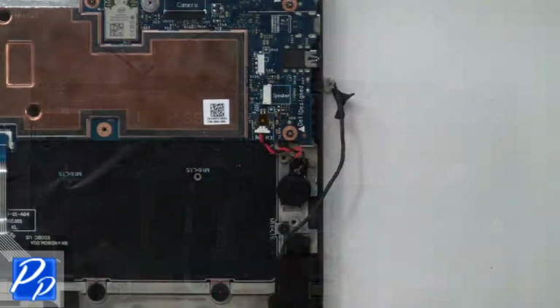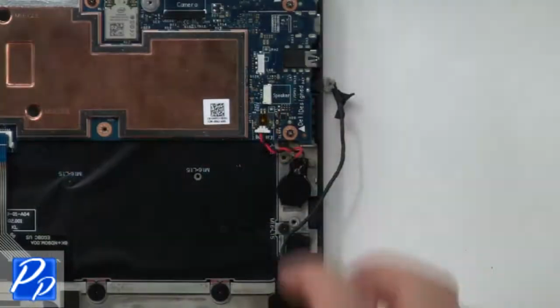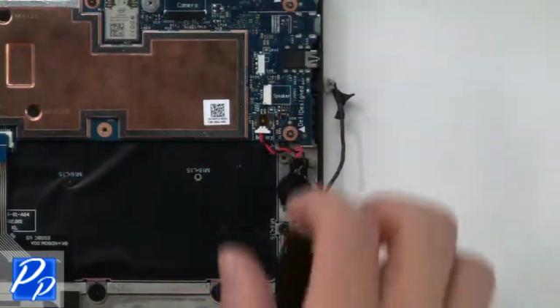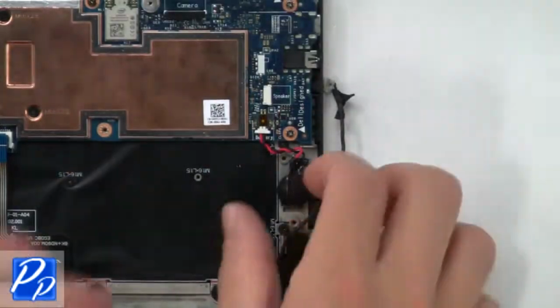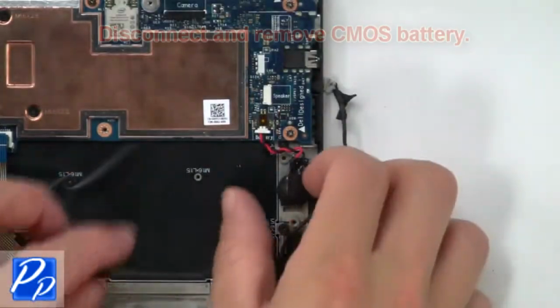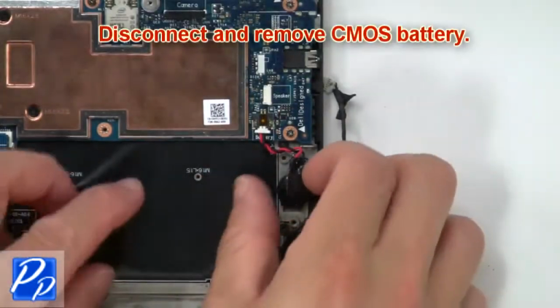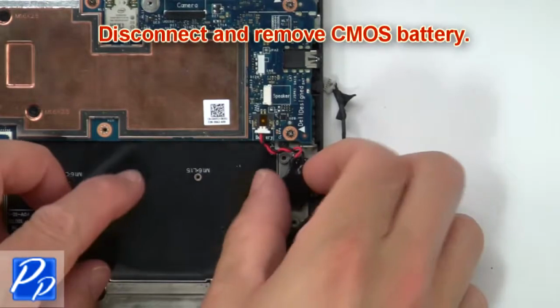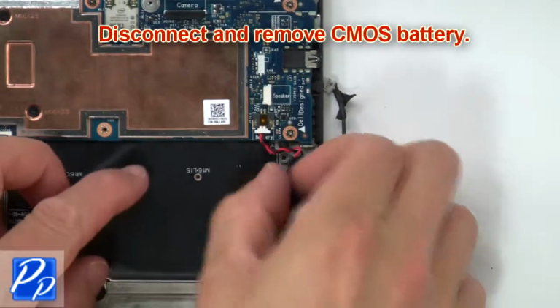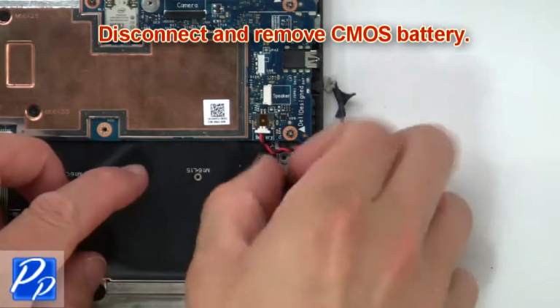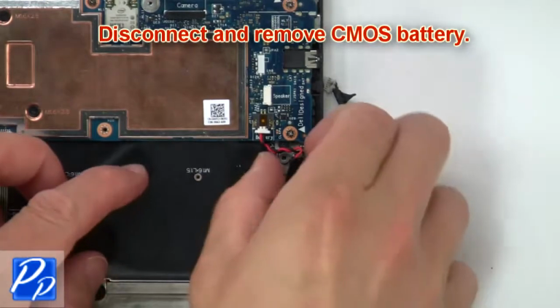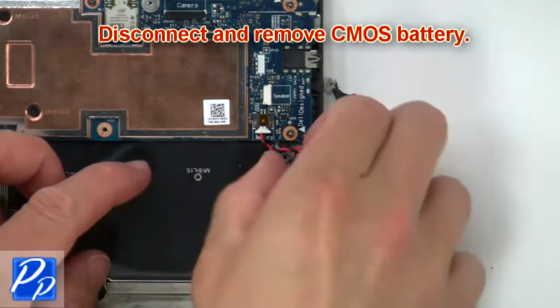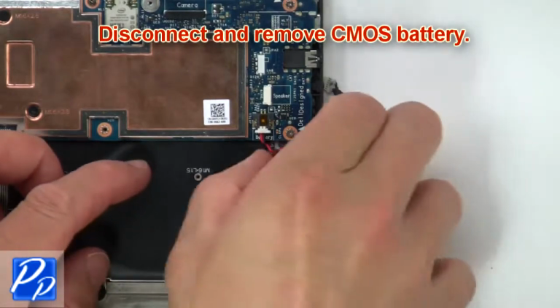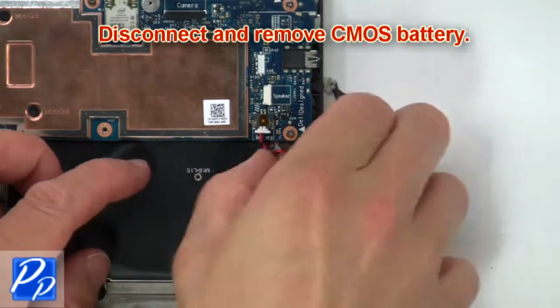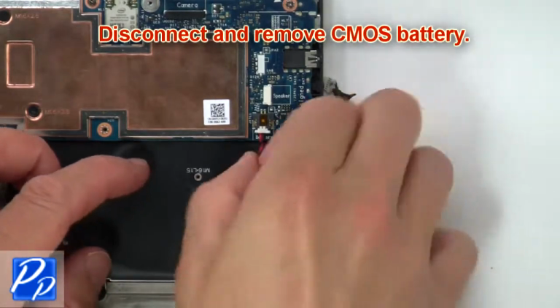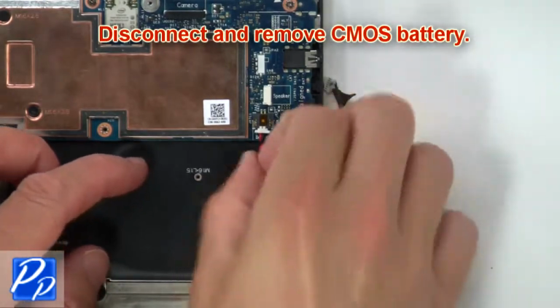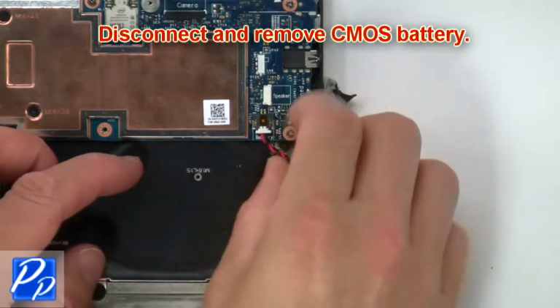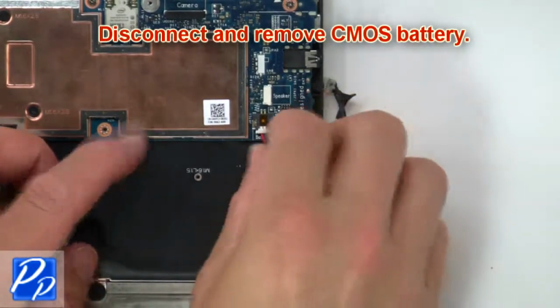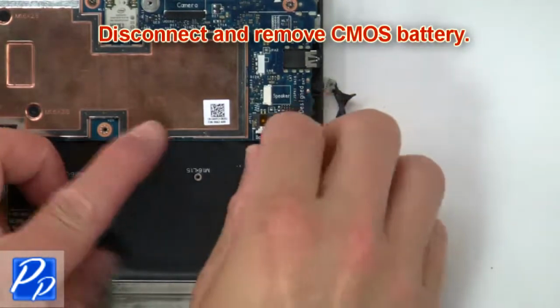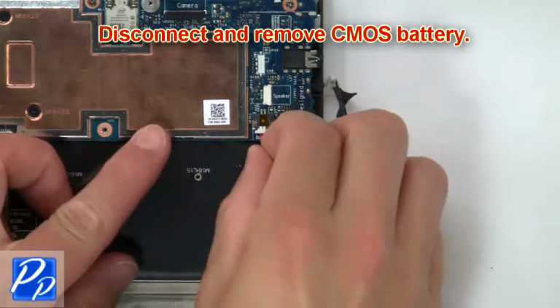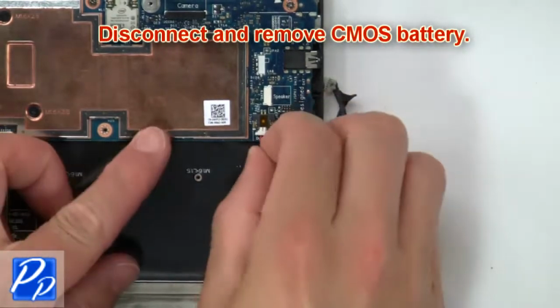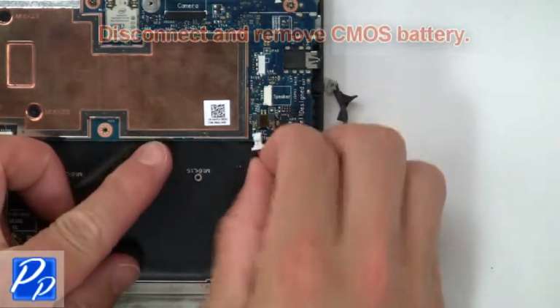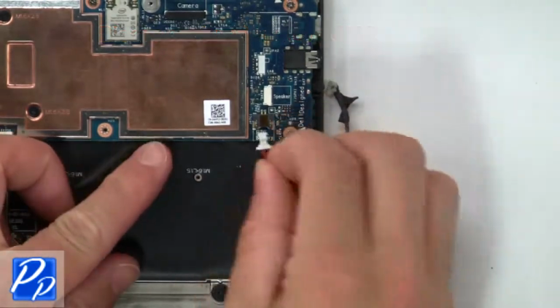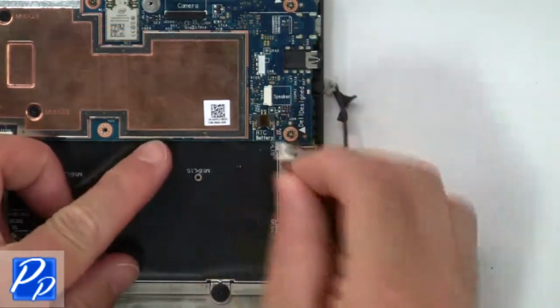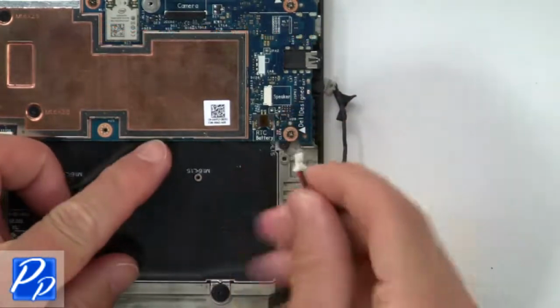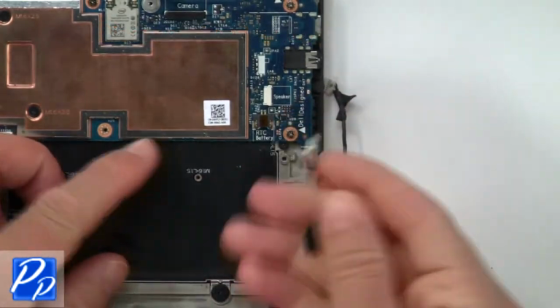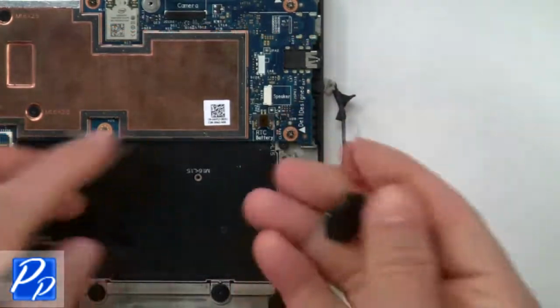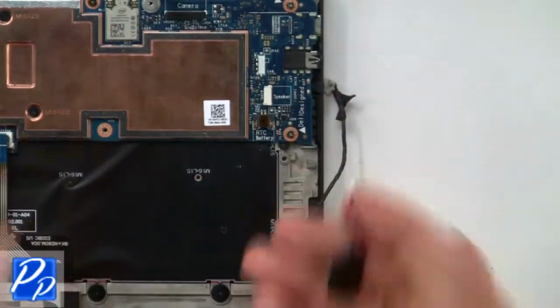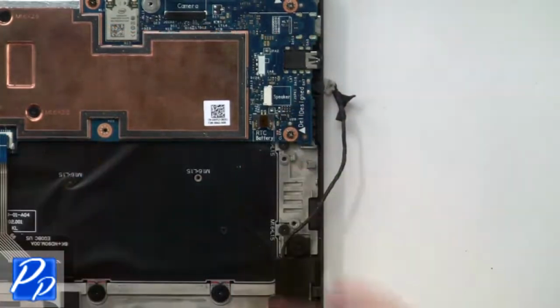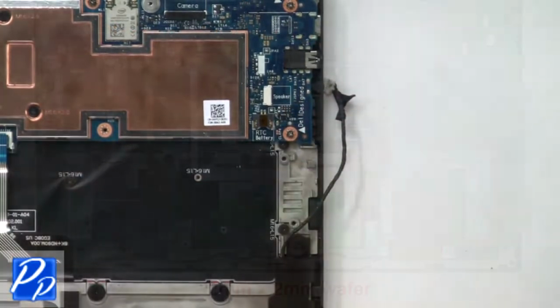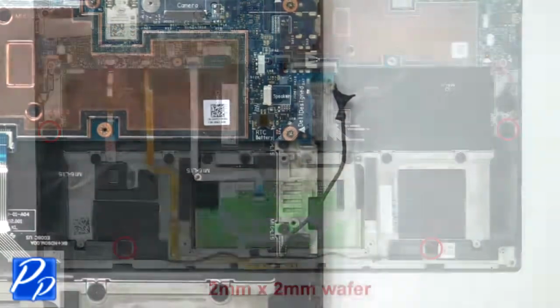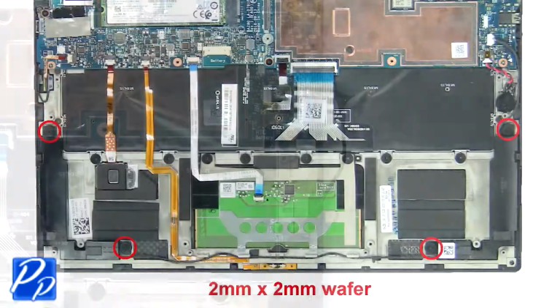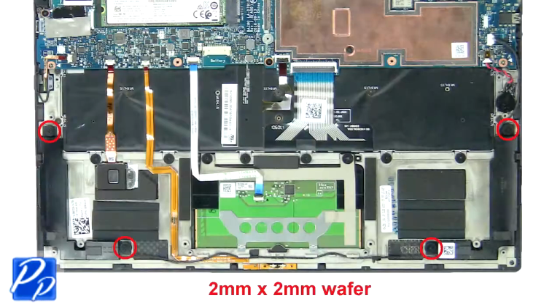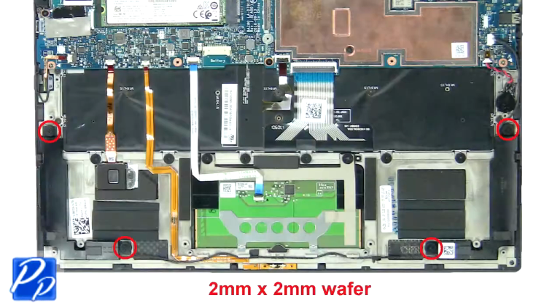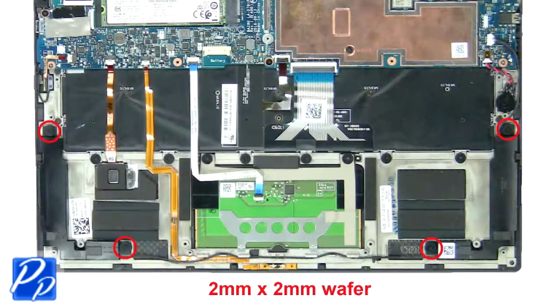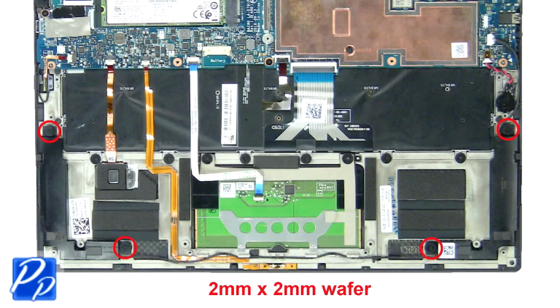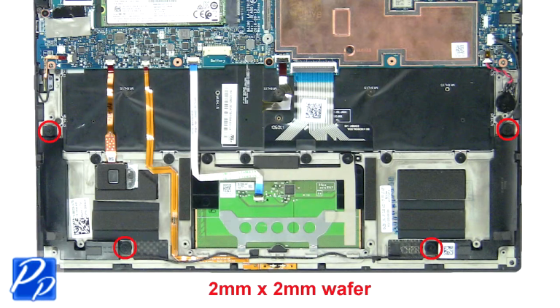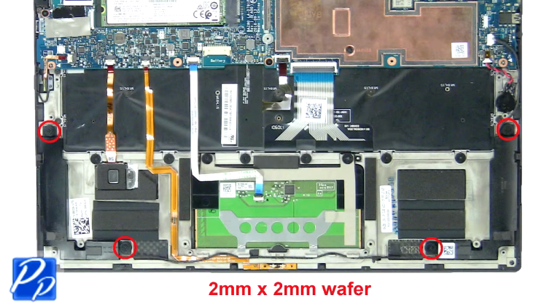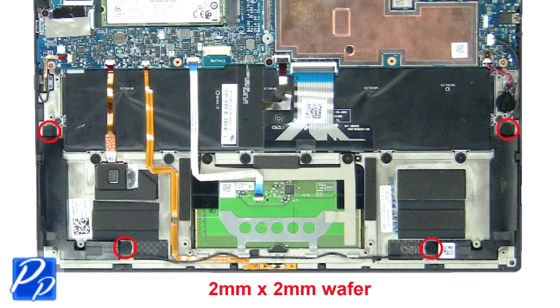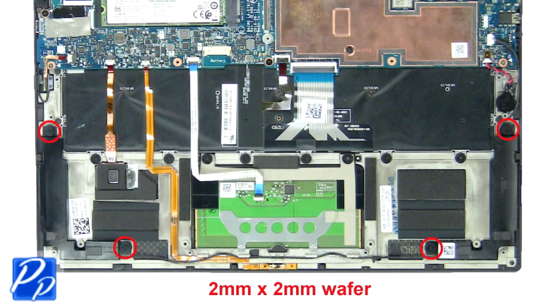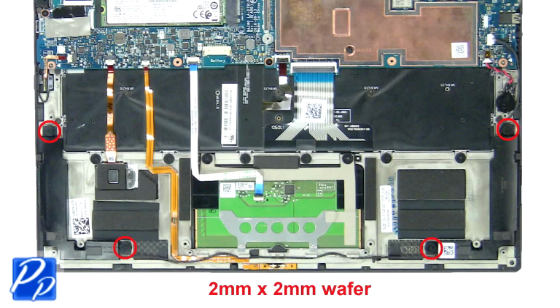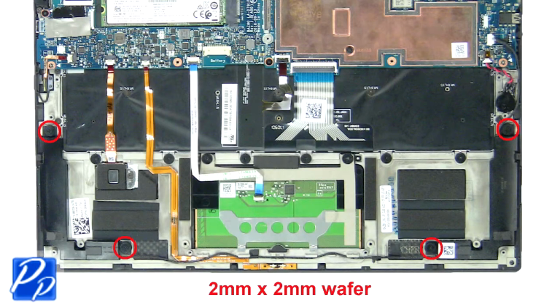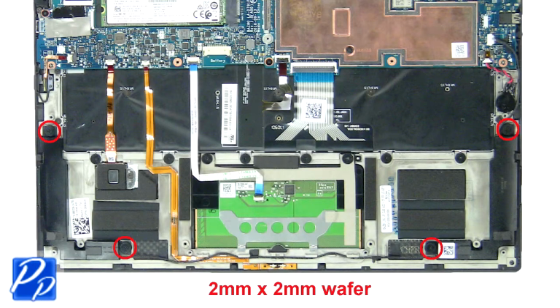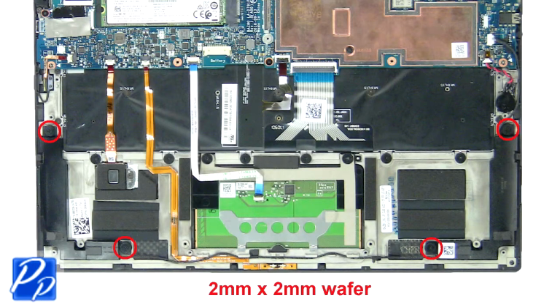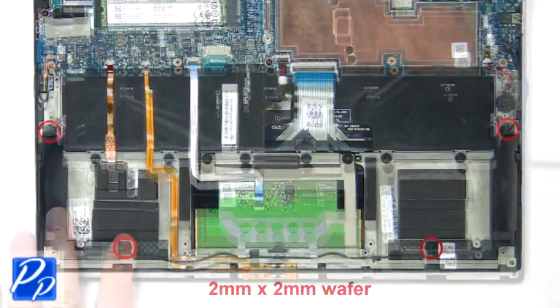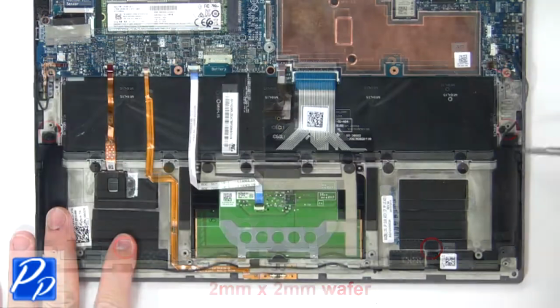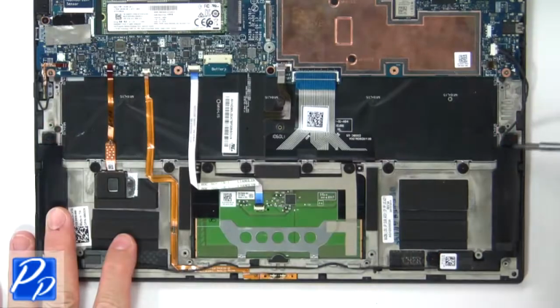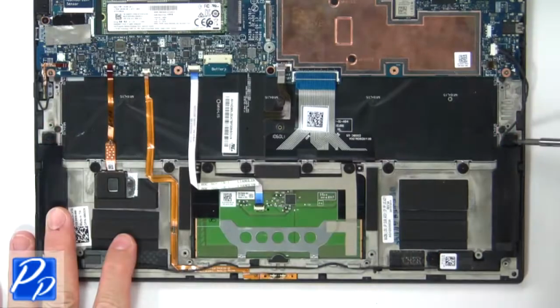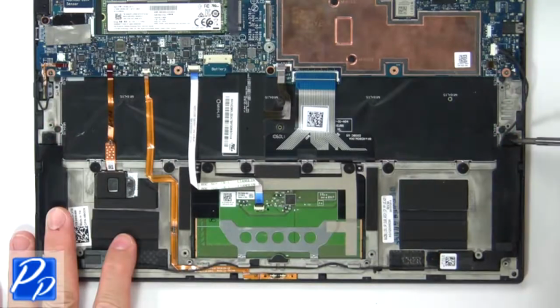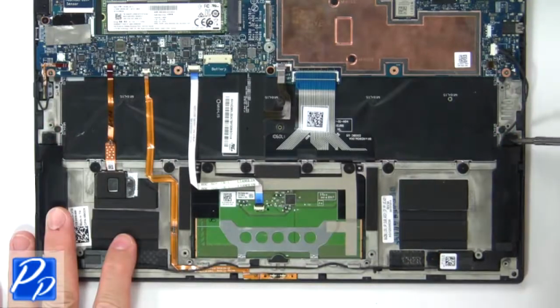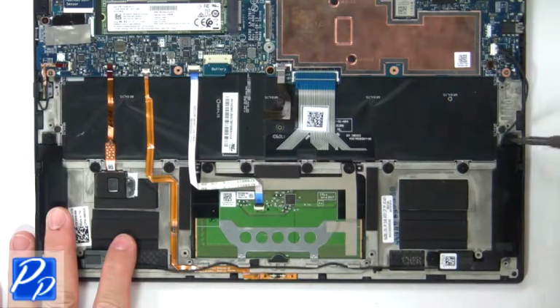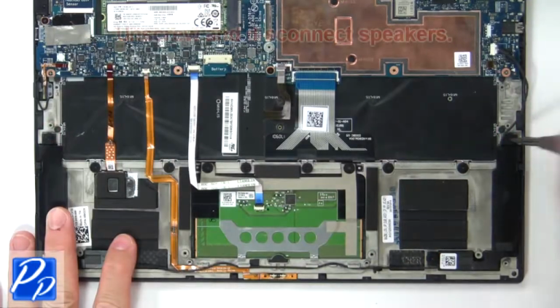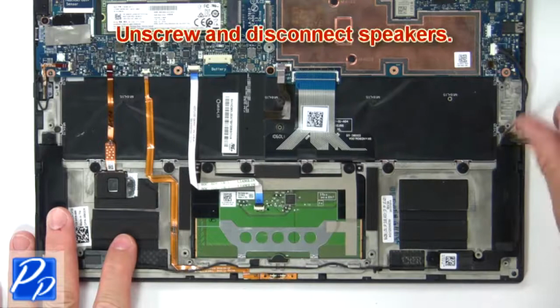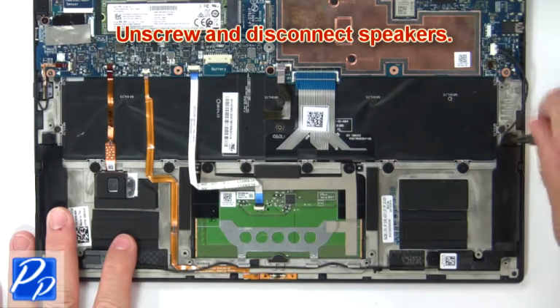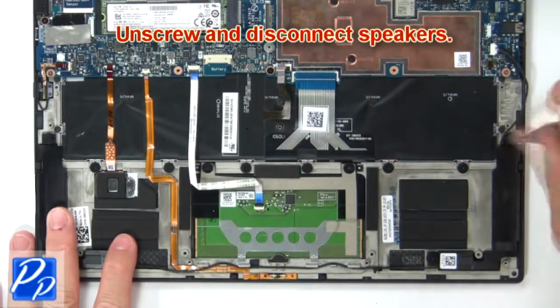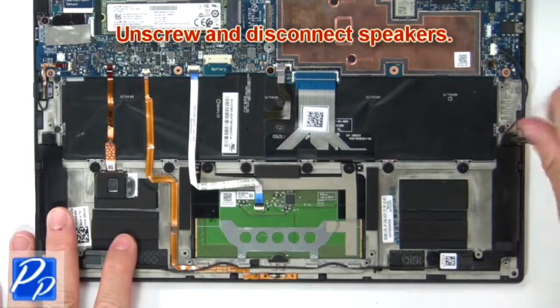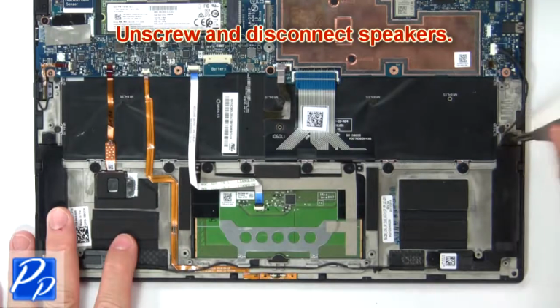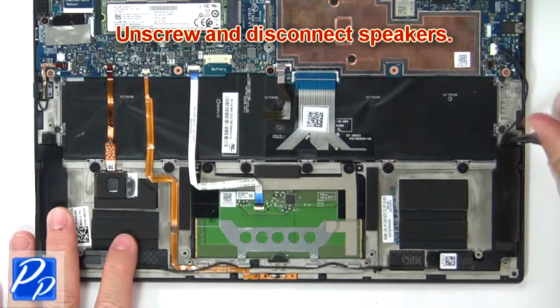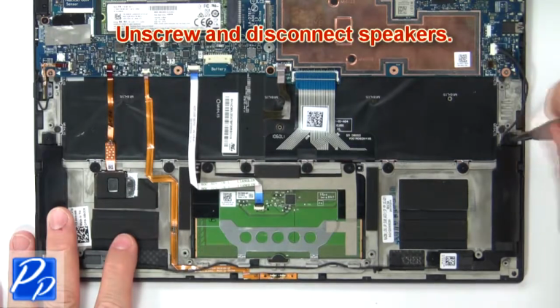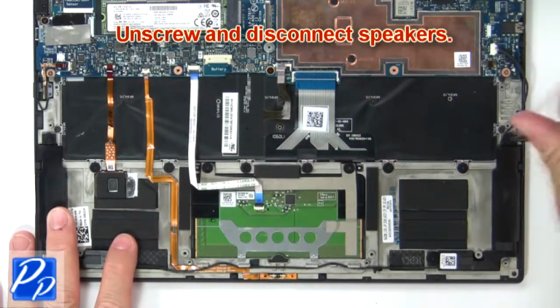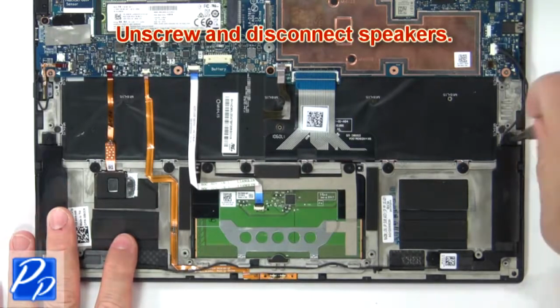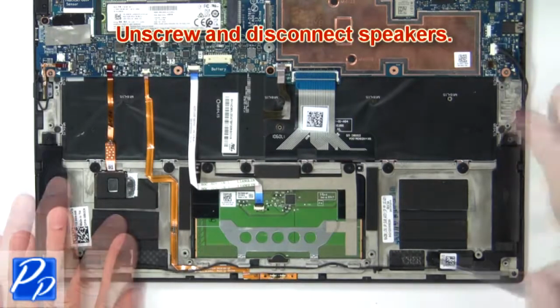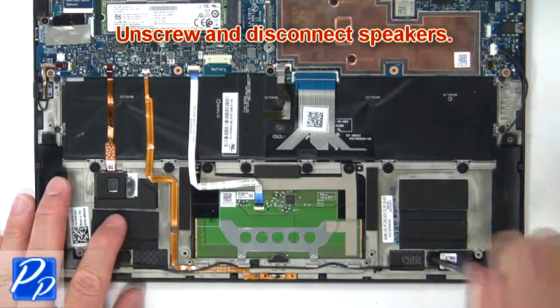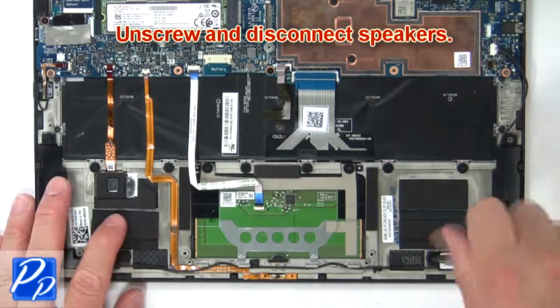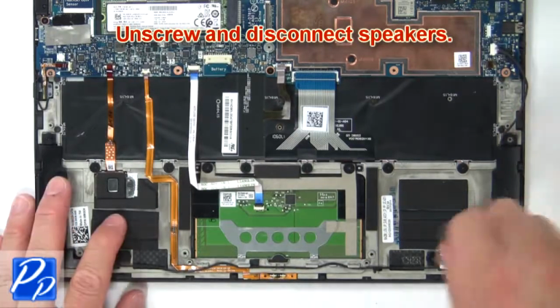Now disconnect and remove the CMOS battery. Then unscrew and disconnect the speakers.